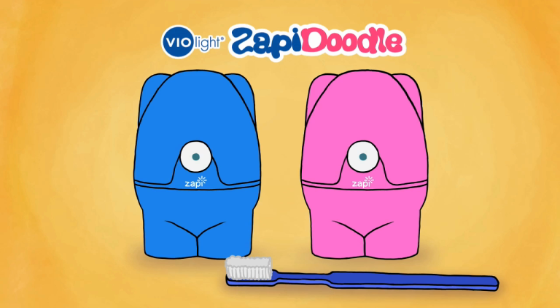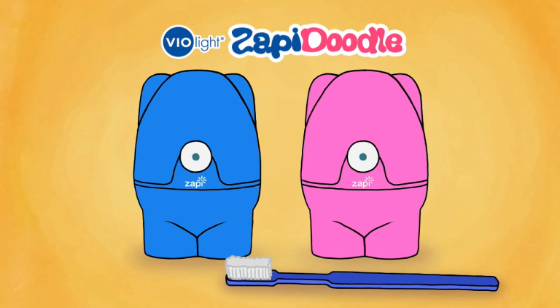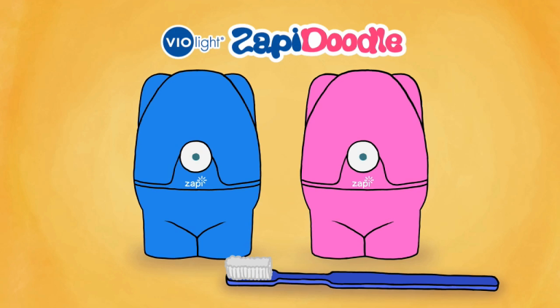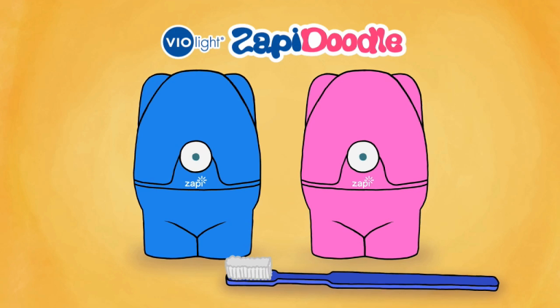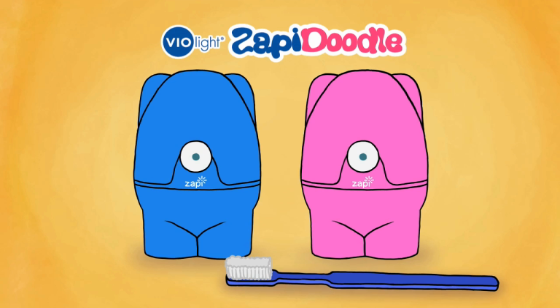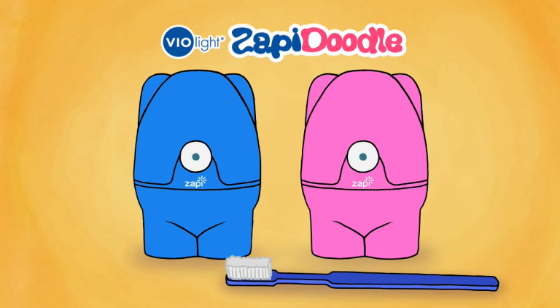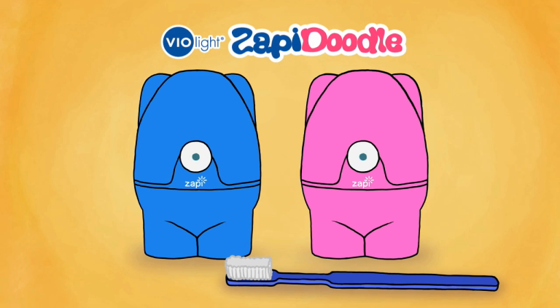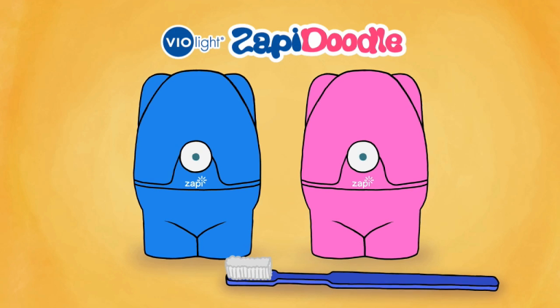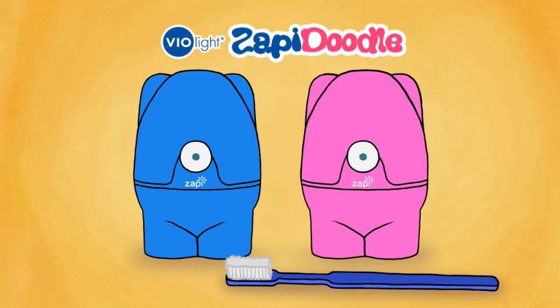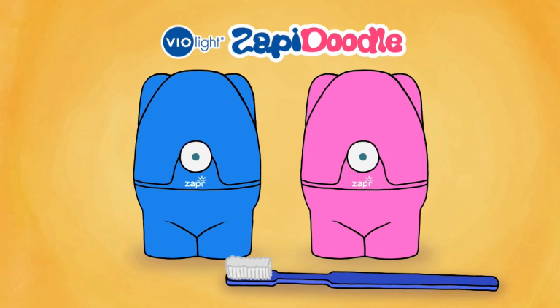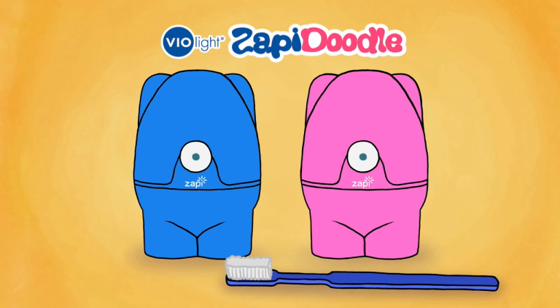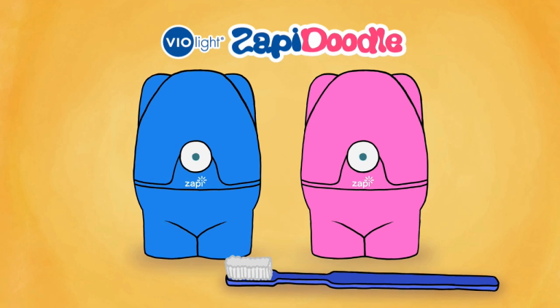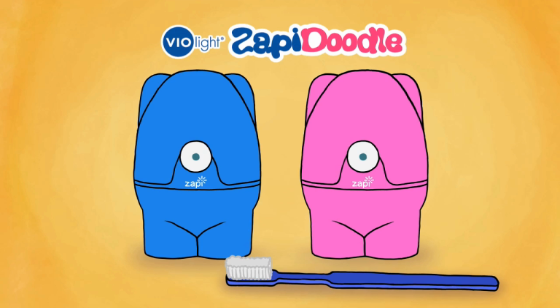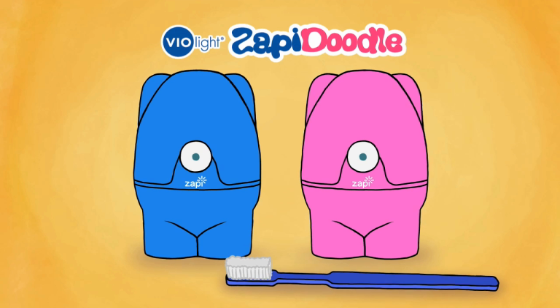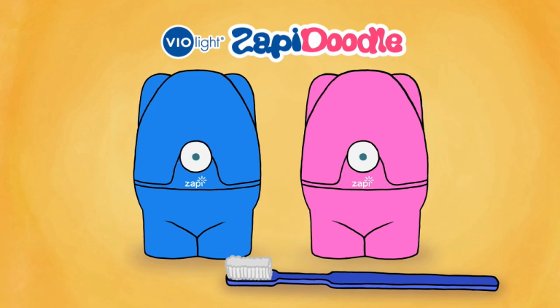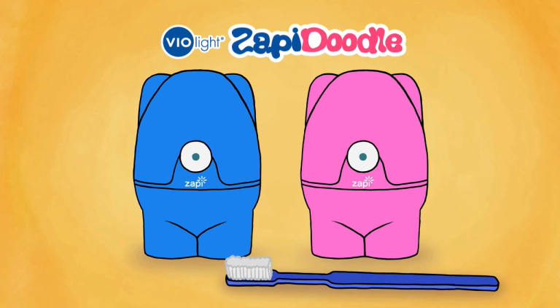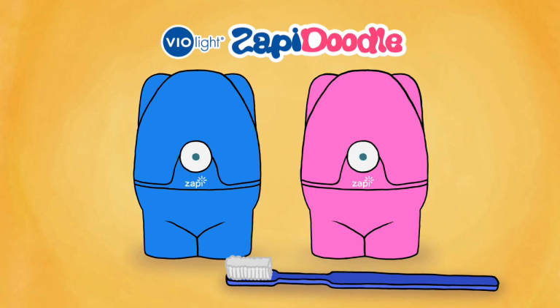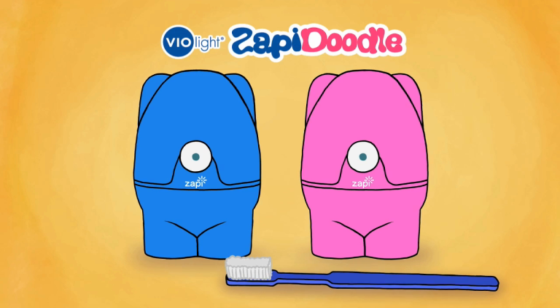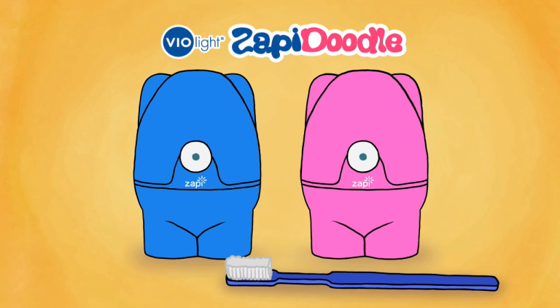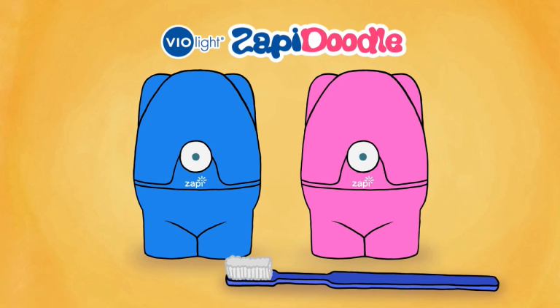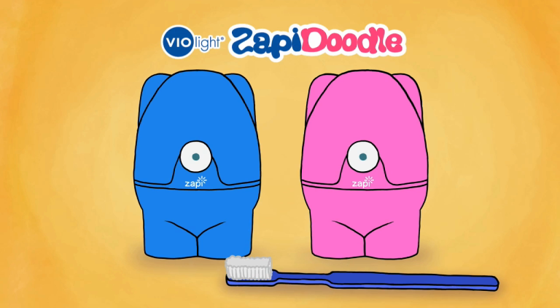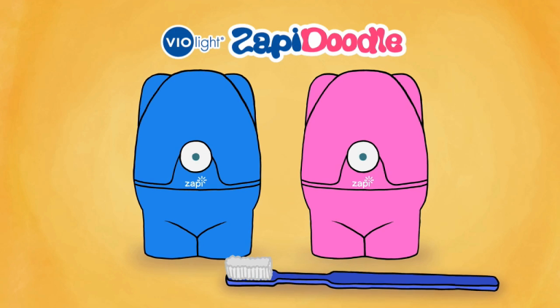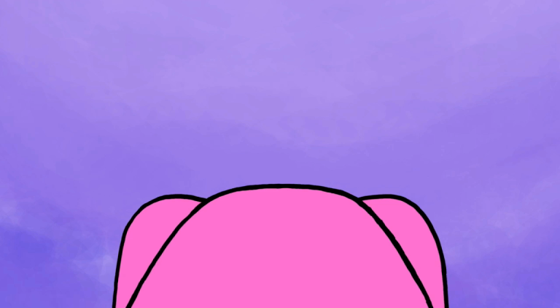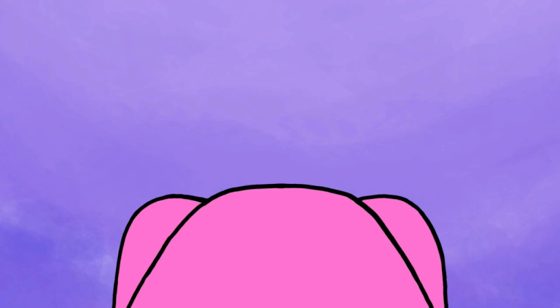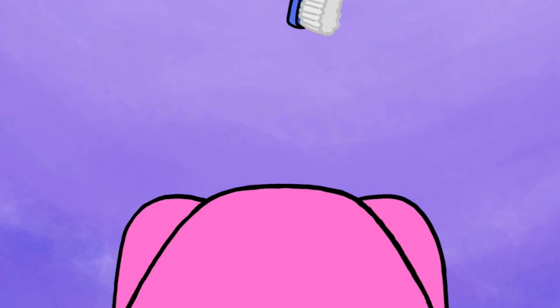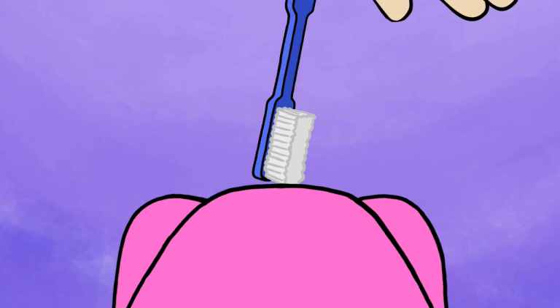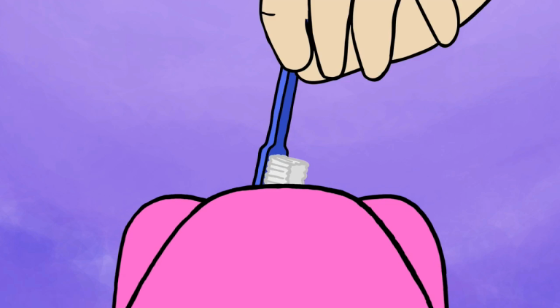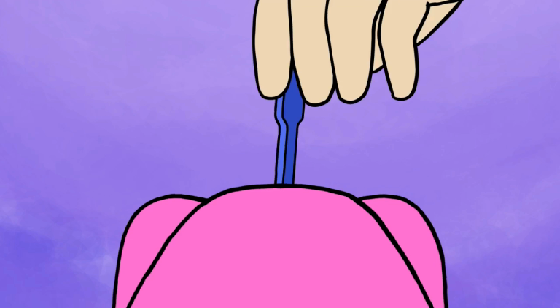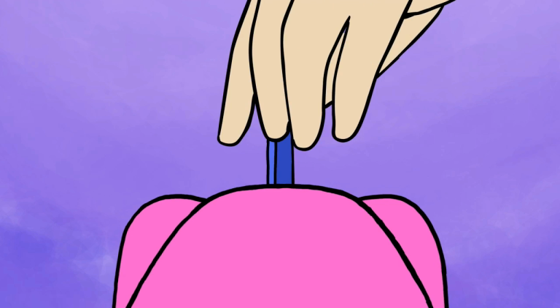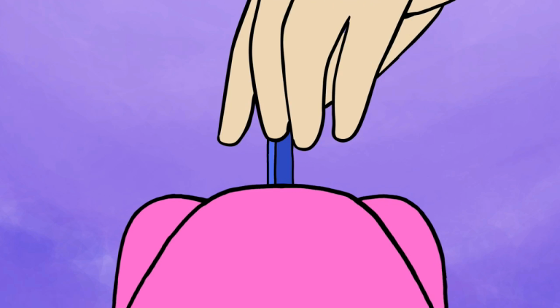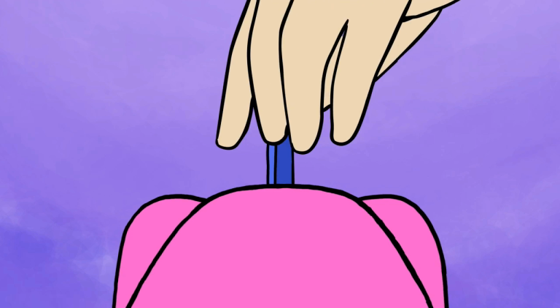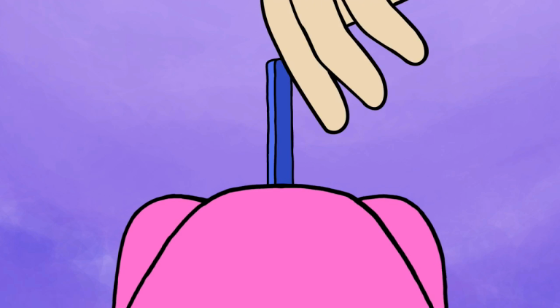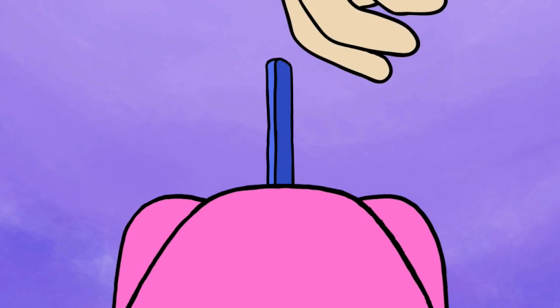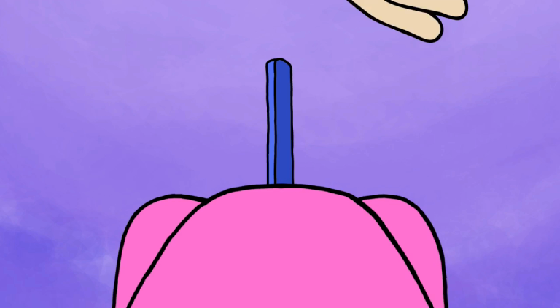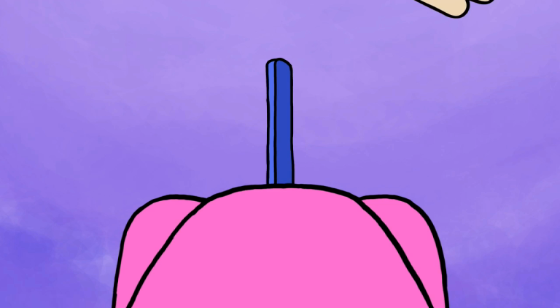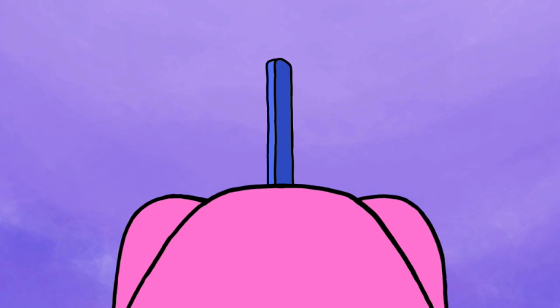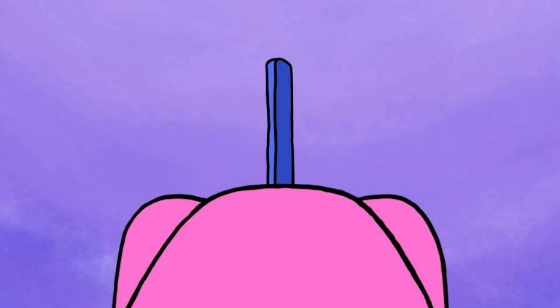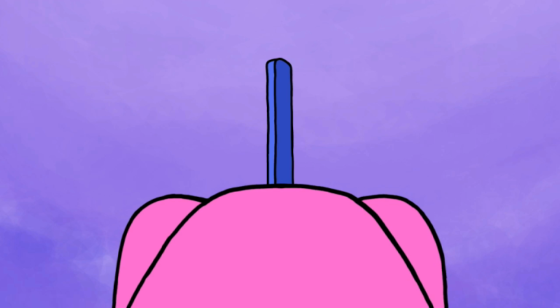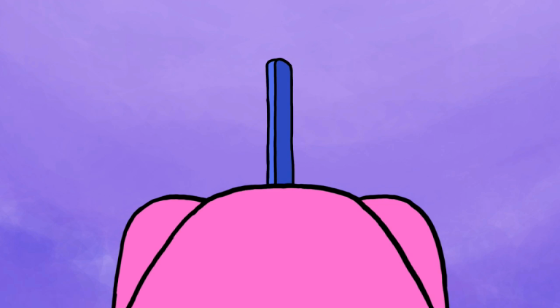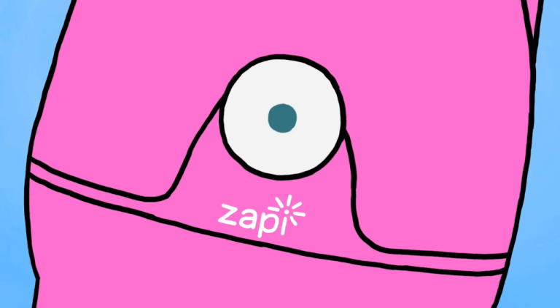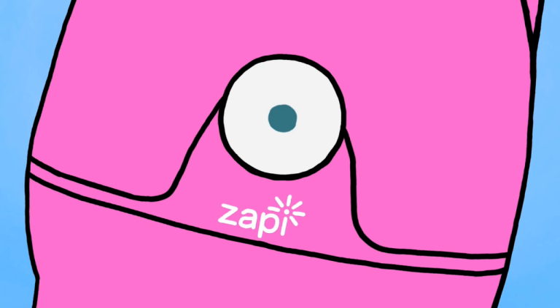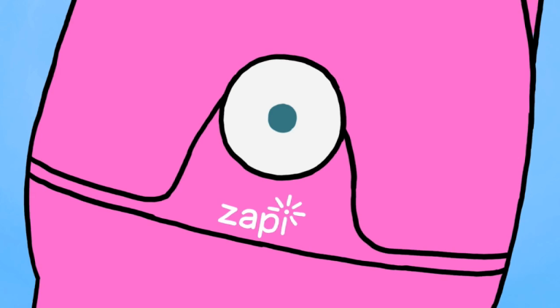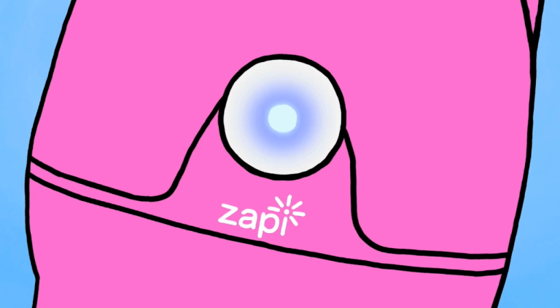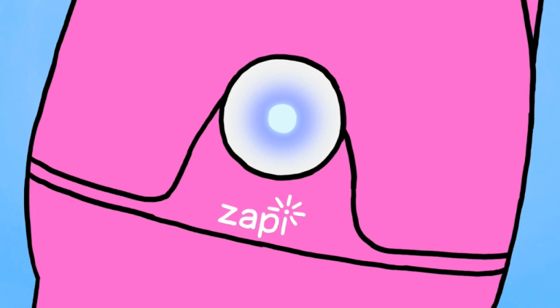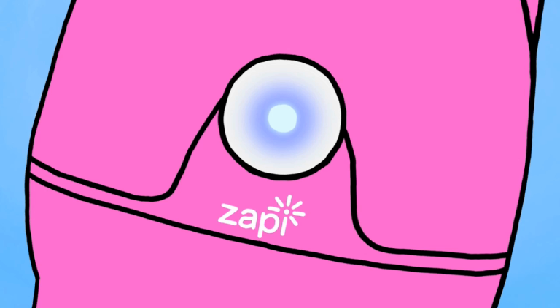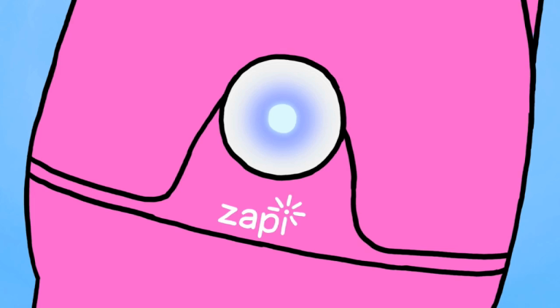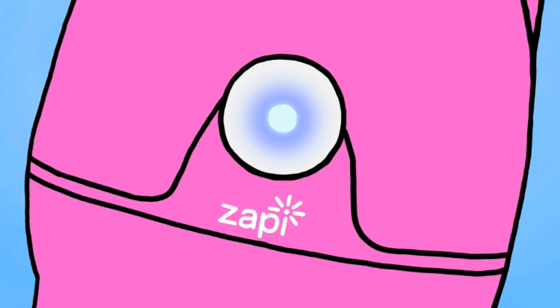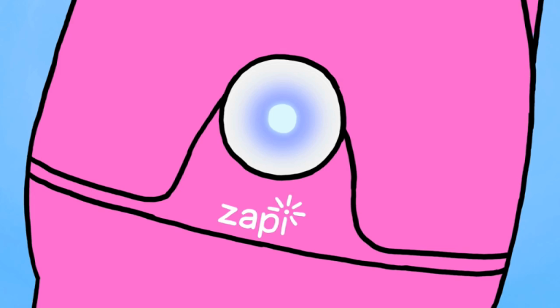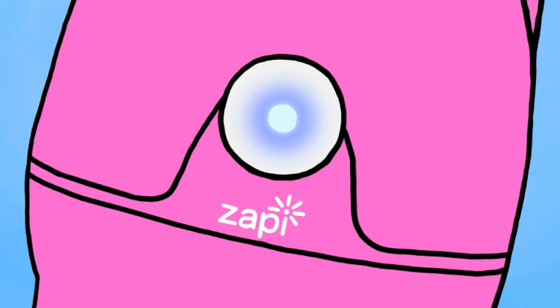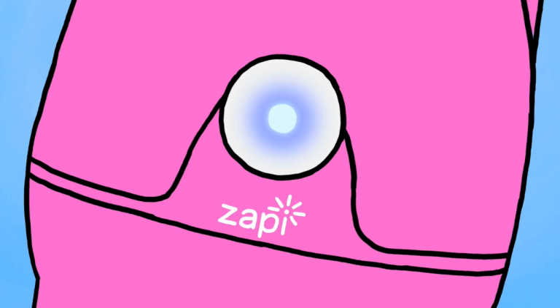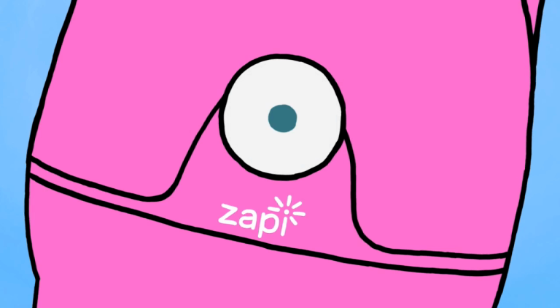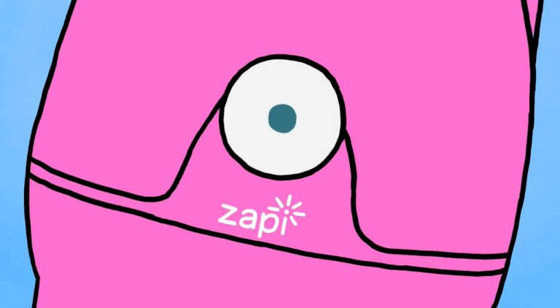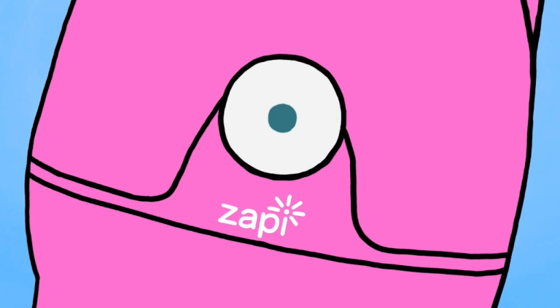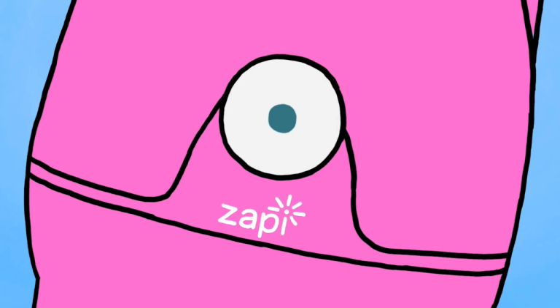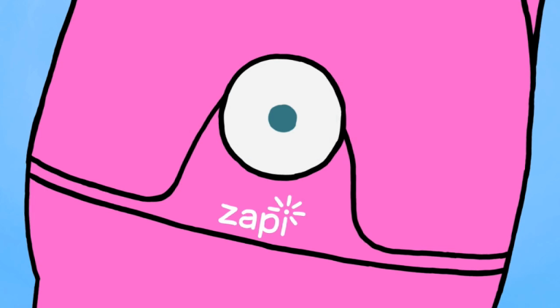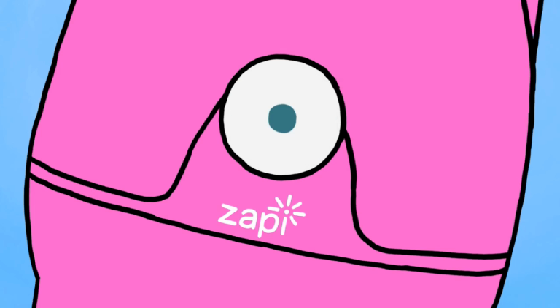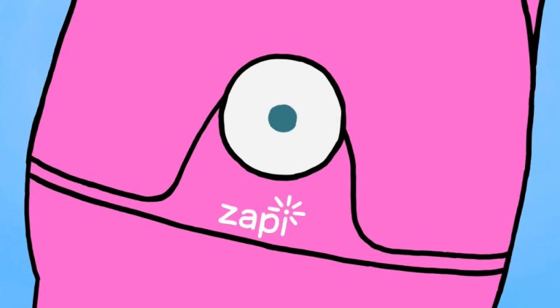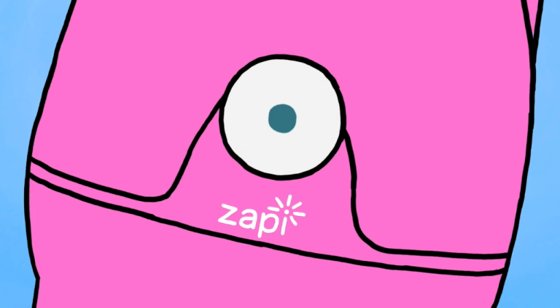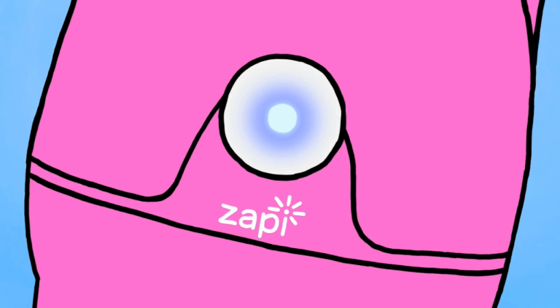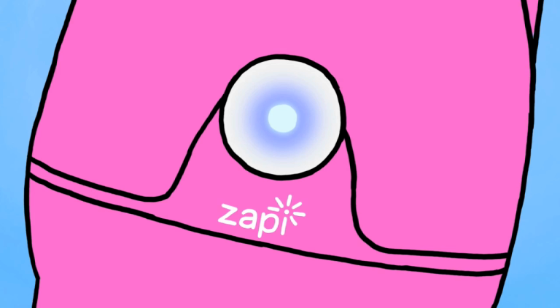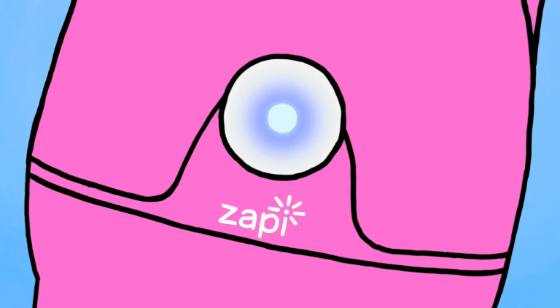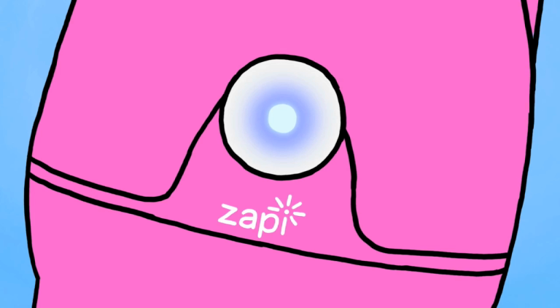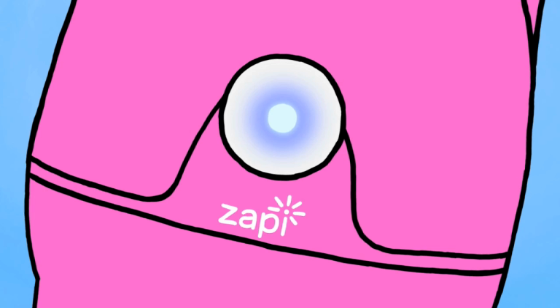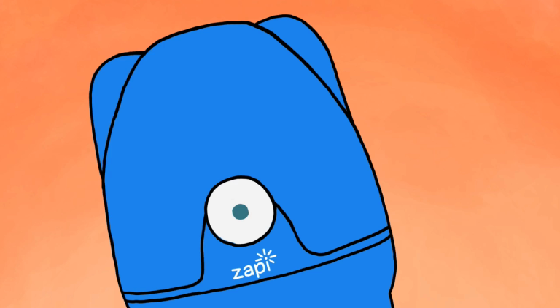What's a Zappy Doodle? It's a toothbrush sanitizer. It eliminates 99.9% of germs on your toothbrush.